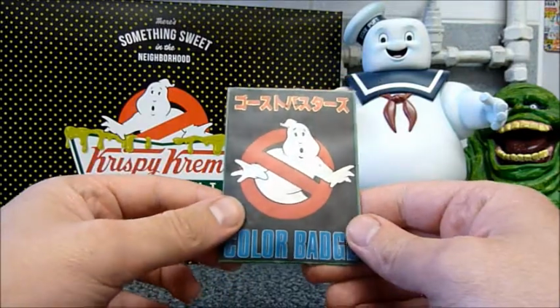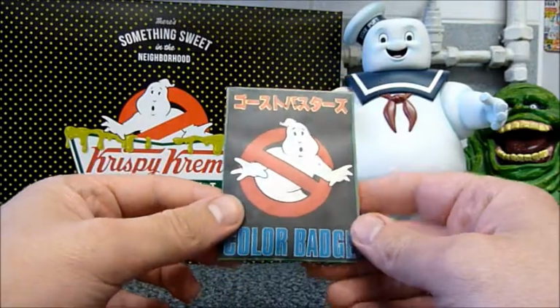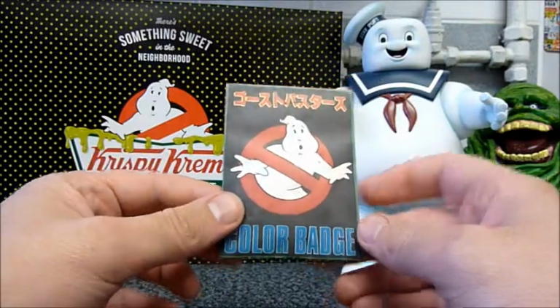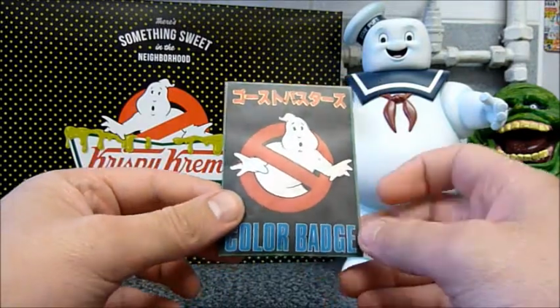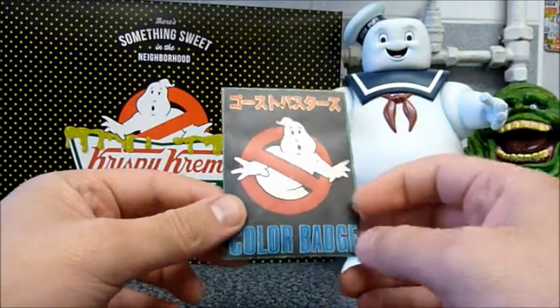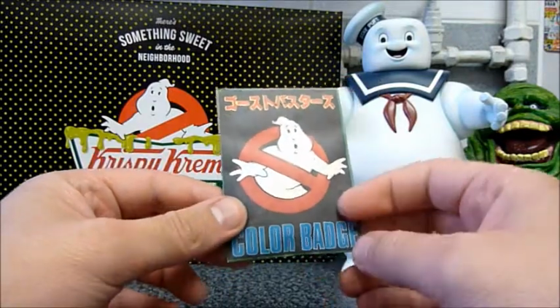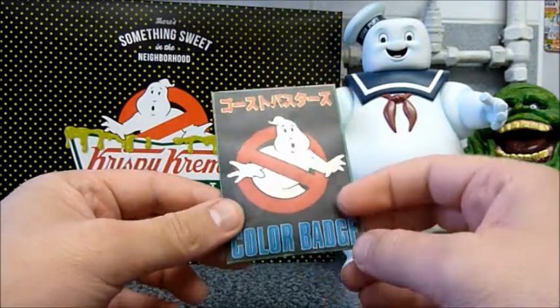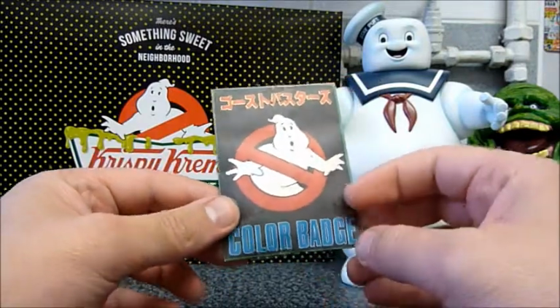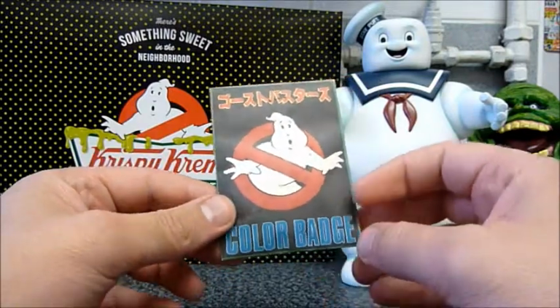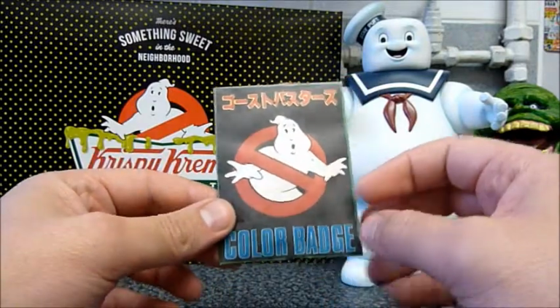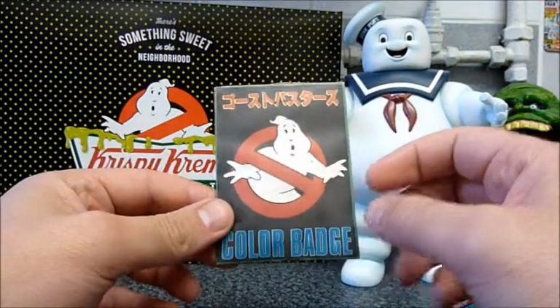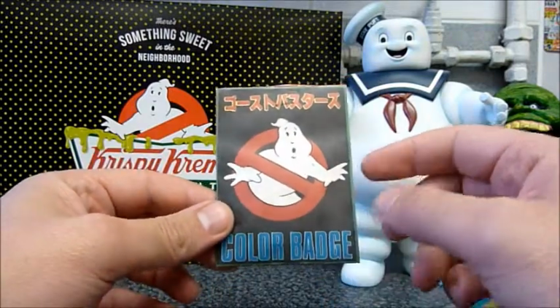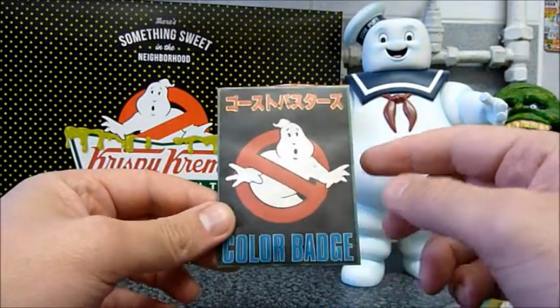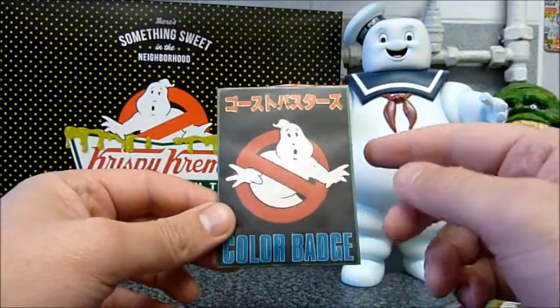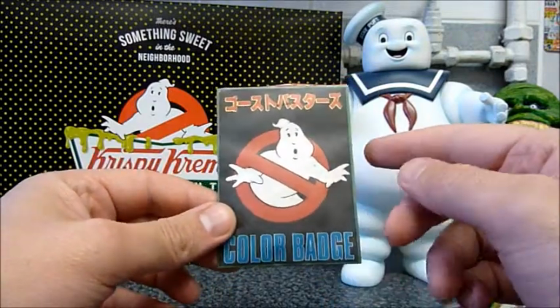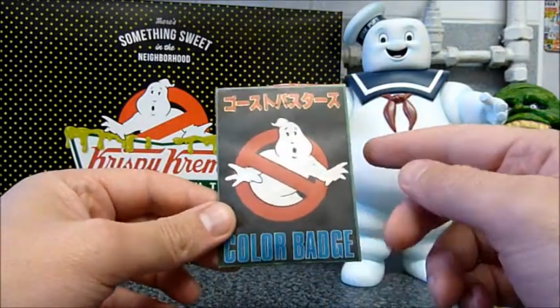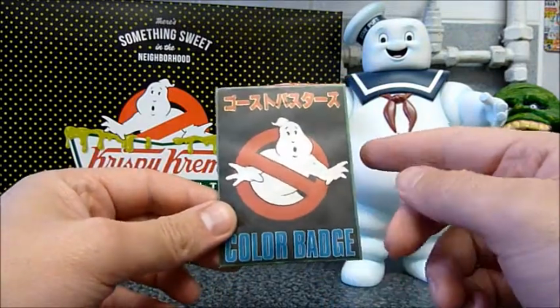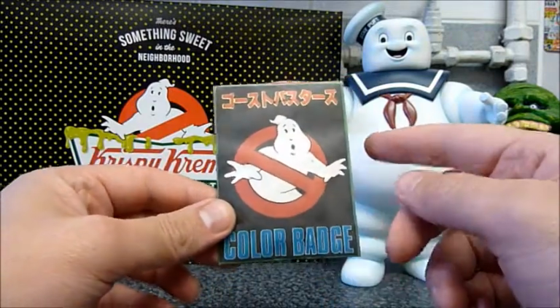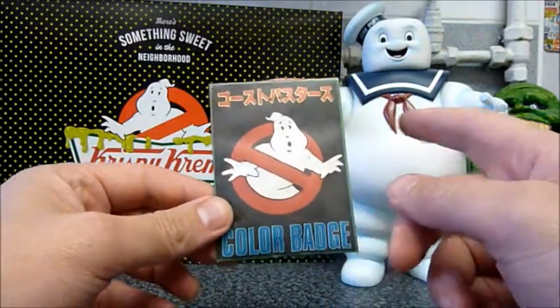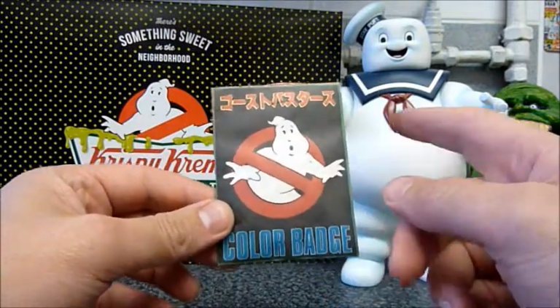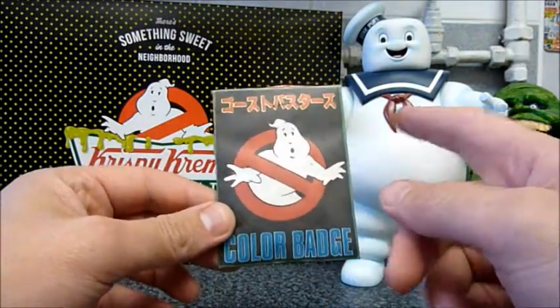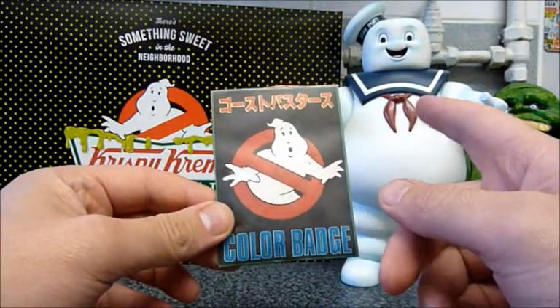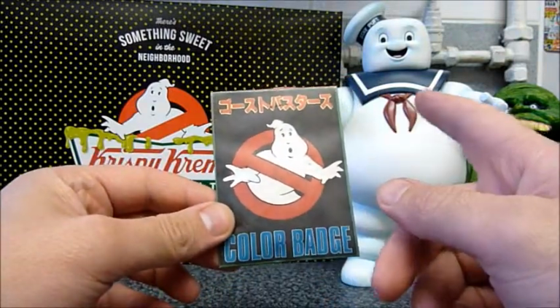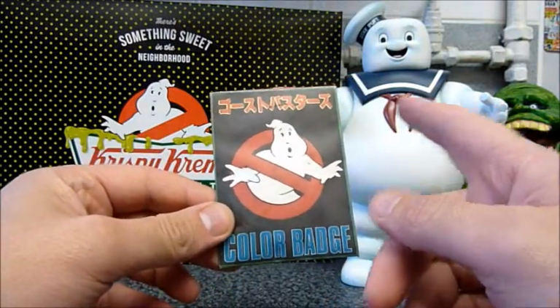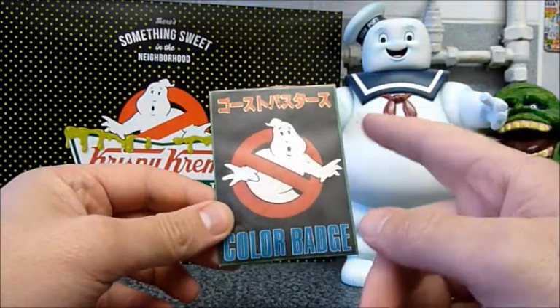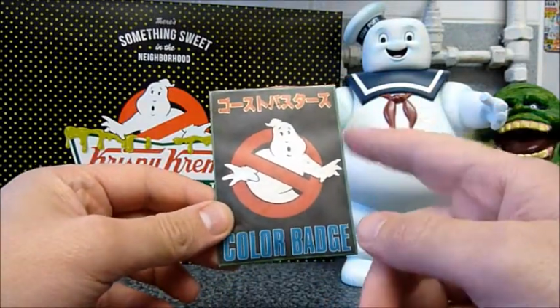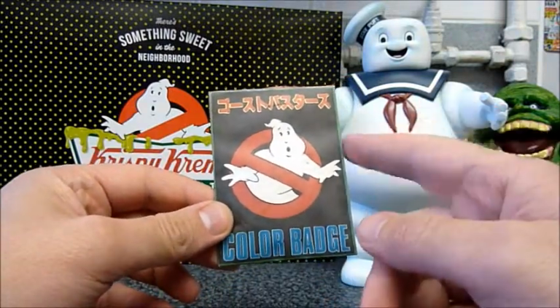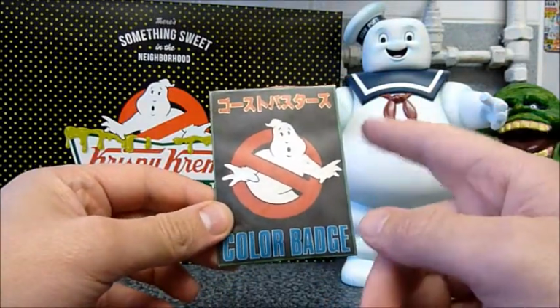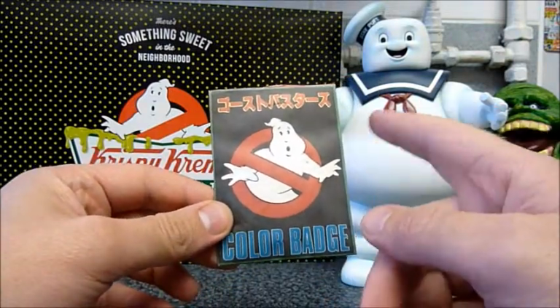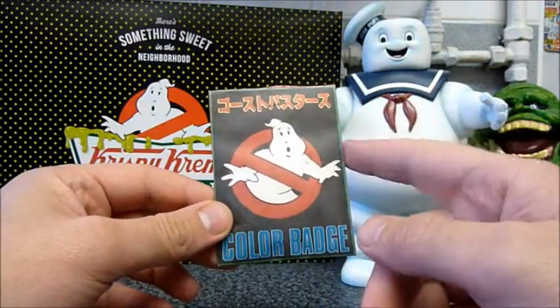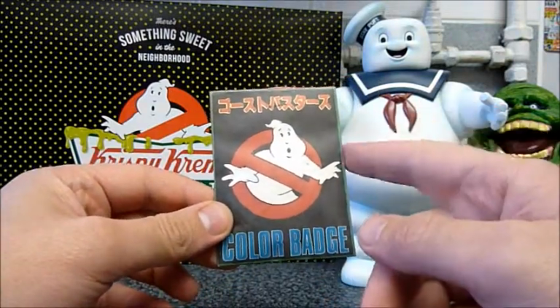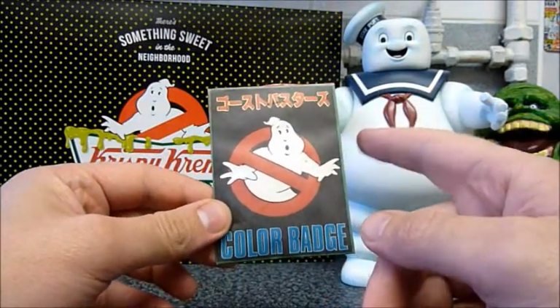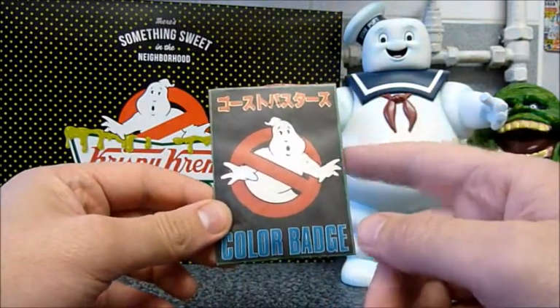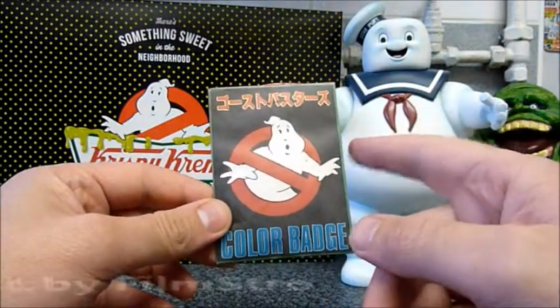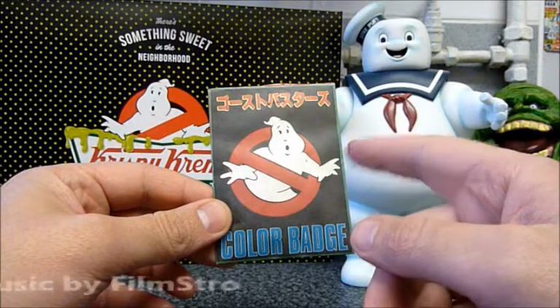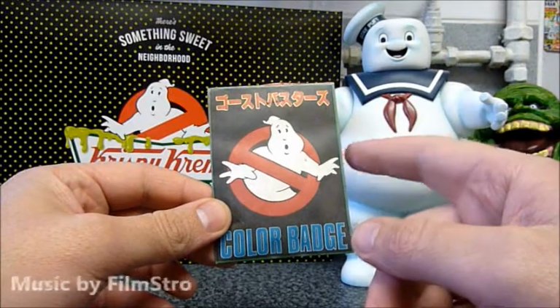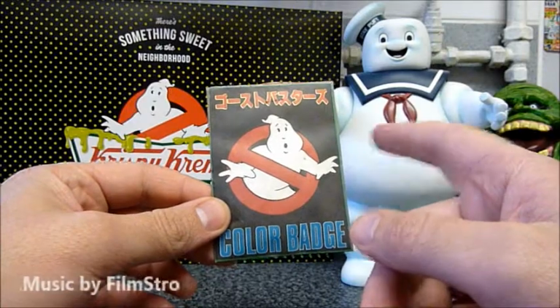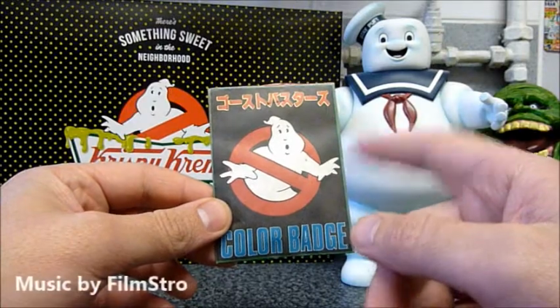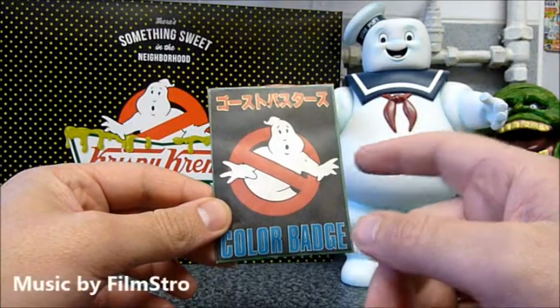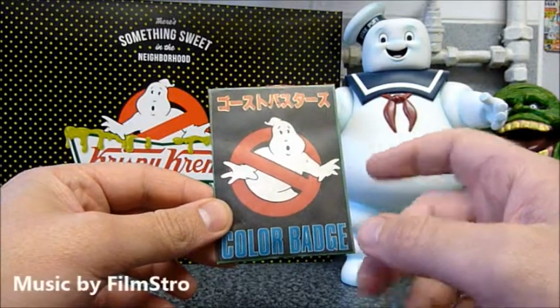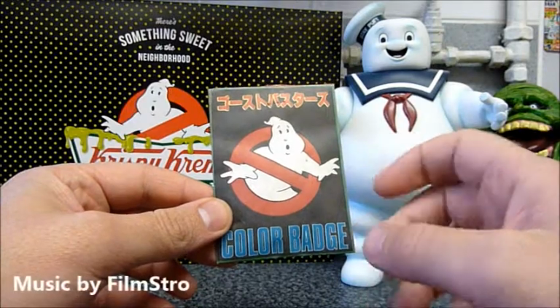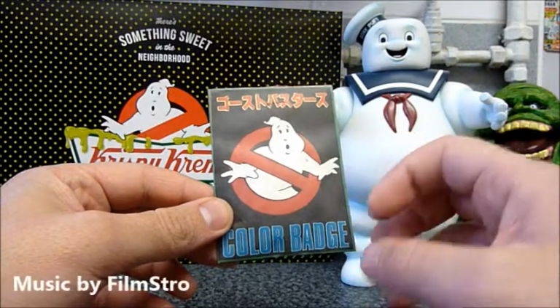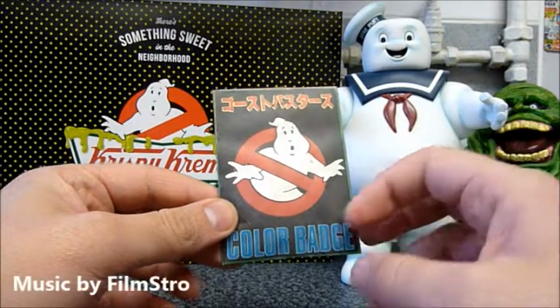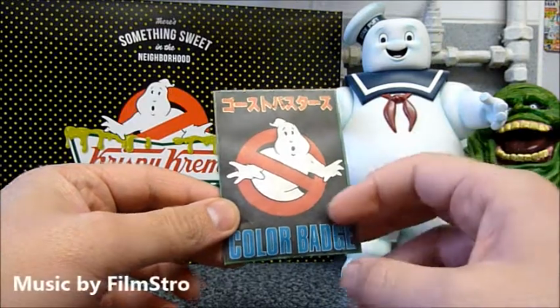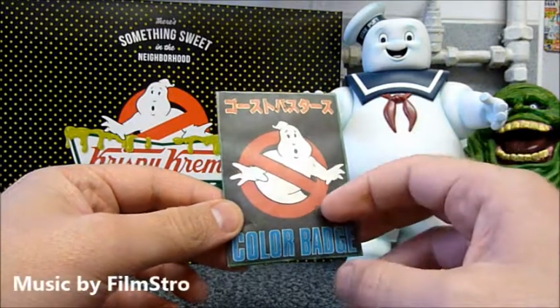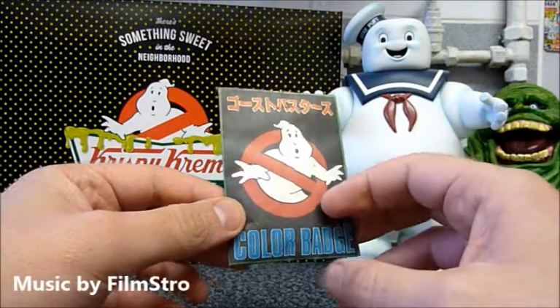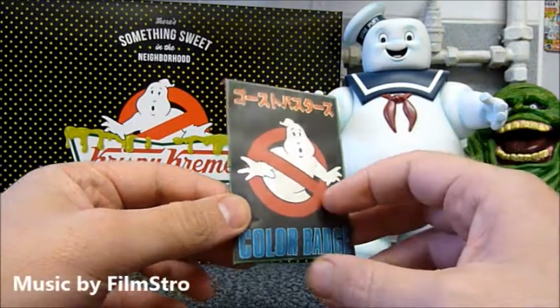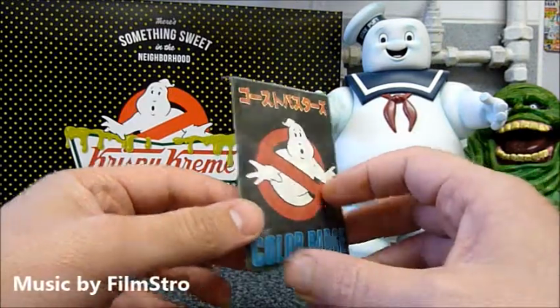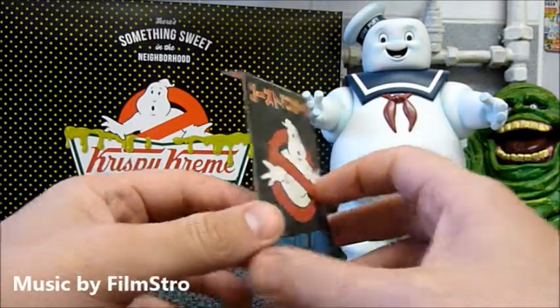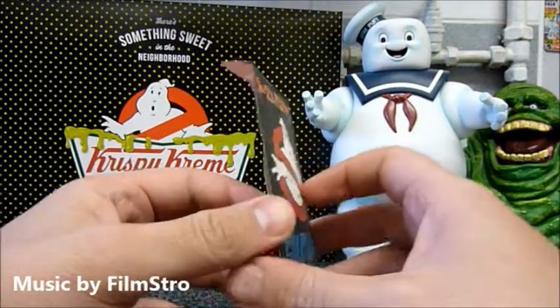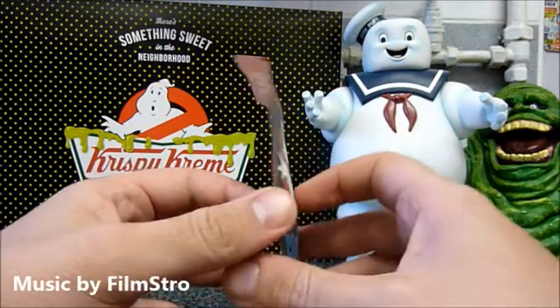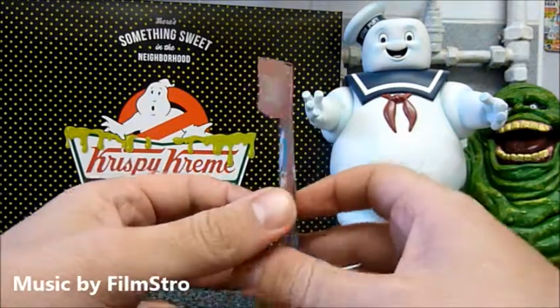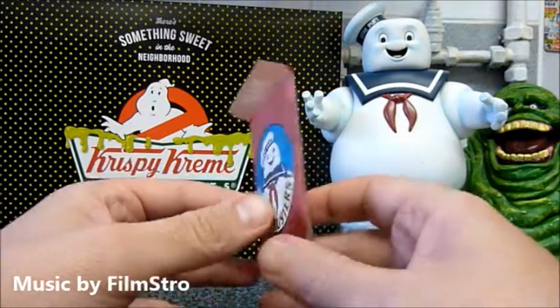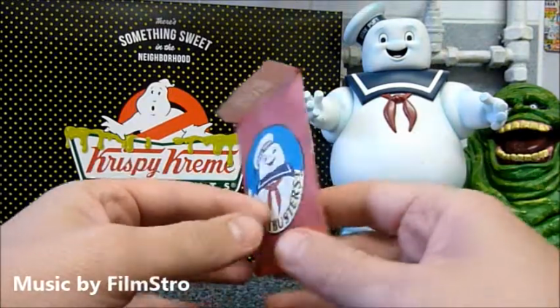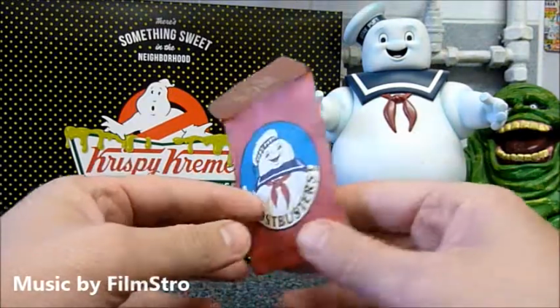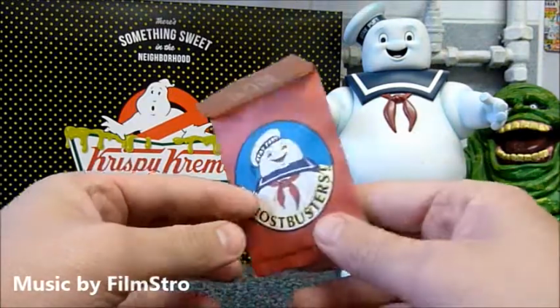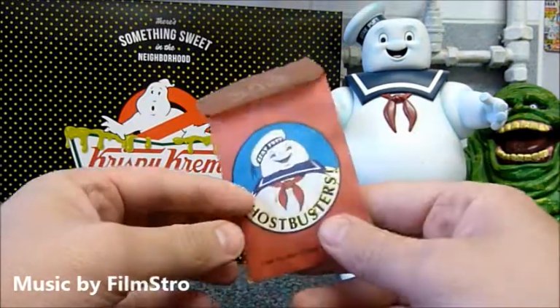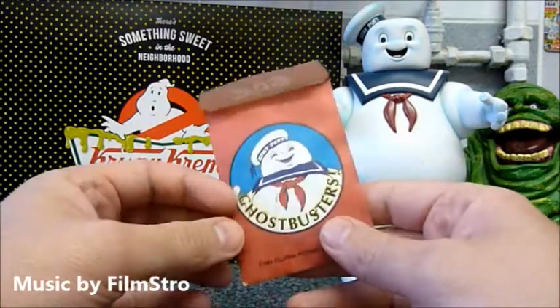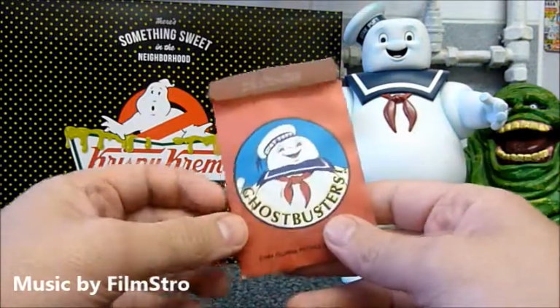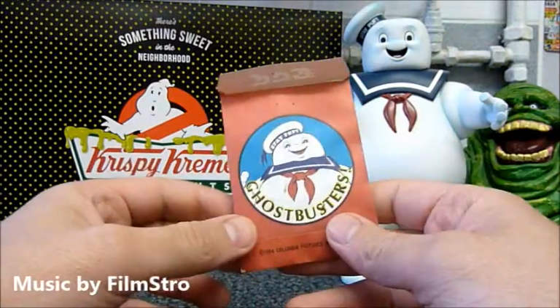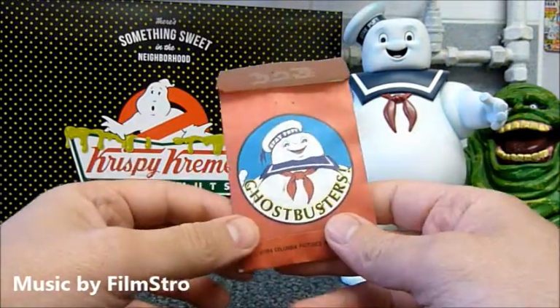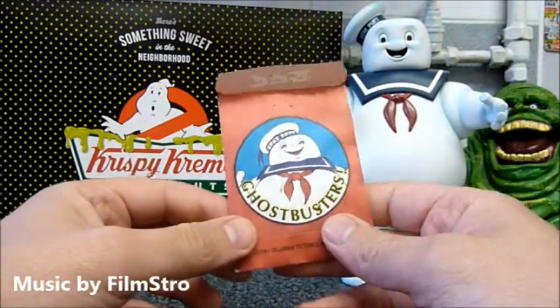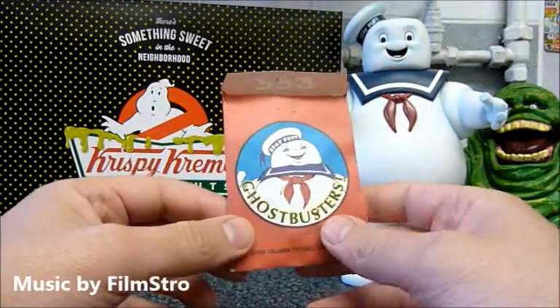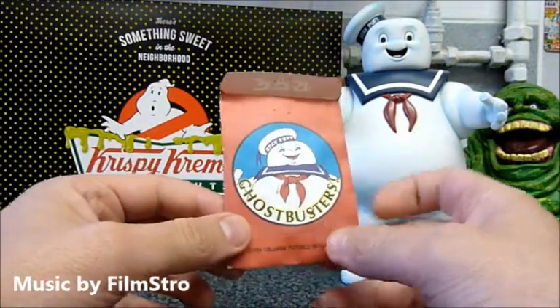So in this video, I'm taking a look at some of these blind bag badges. These were released in Japan in the mid 80s.